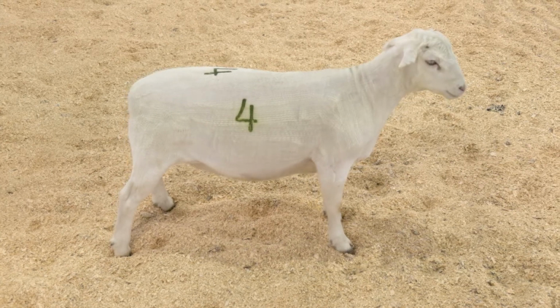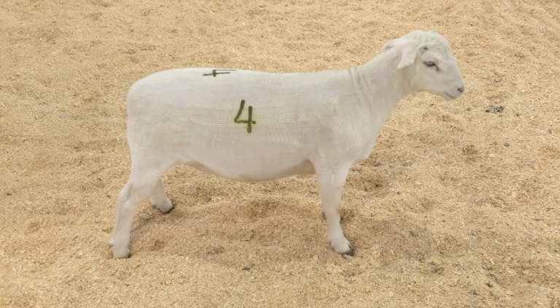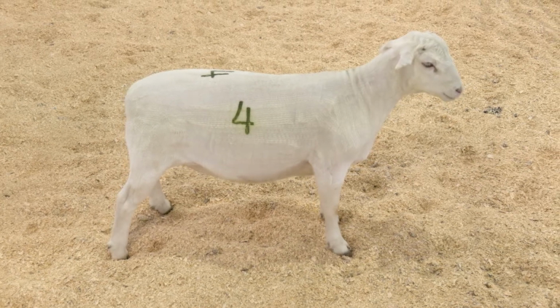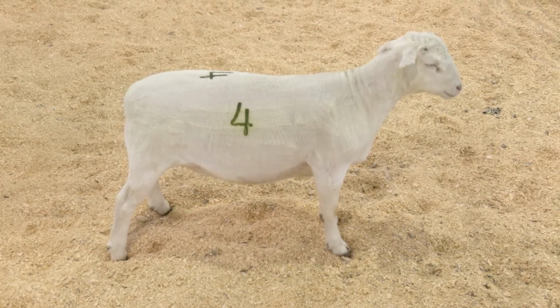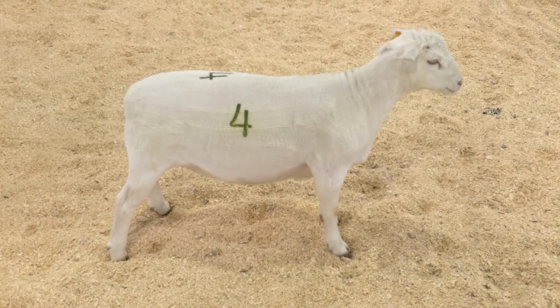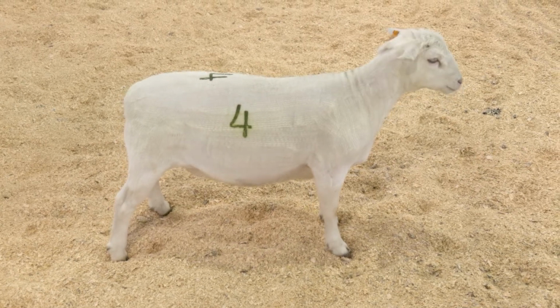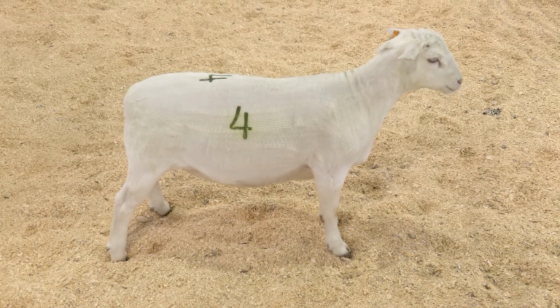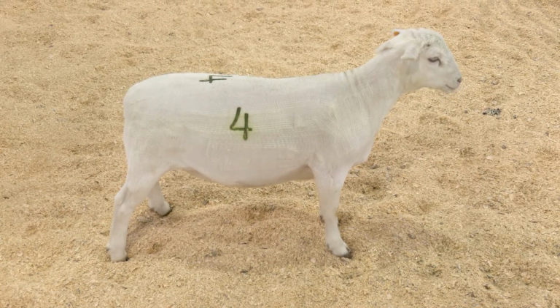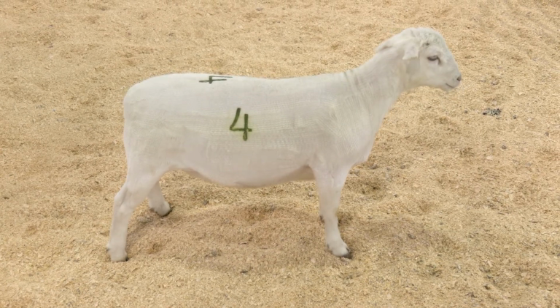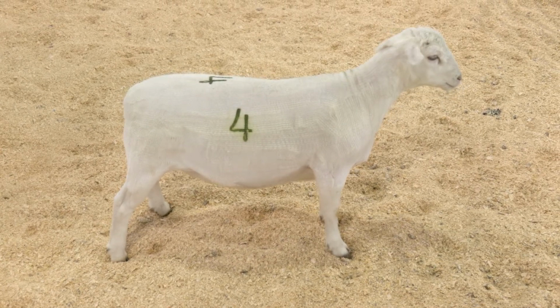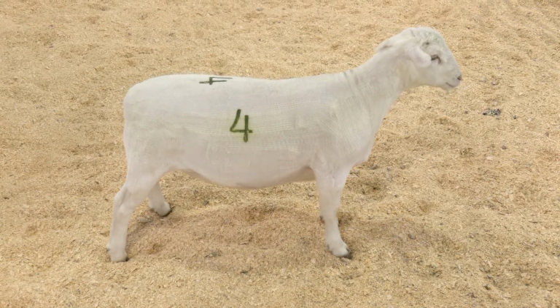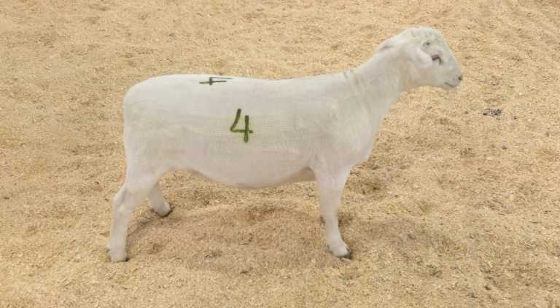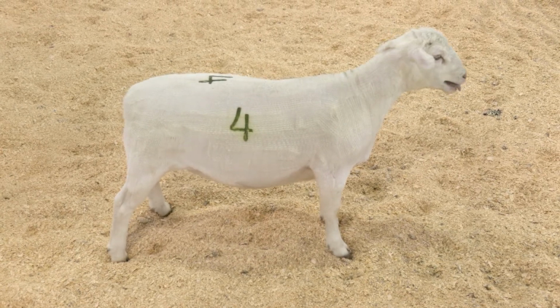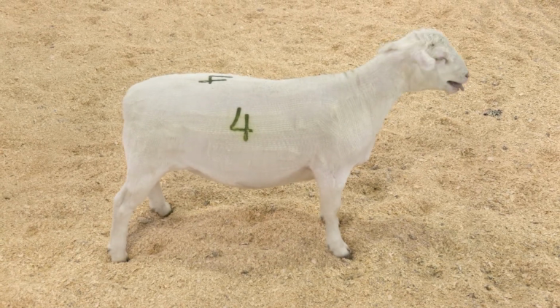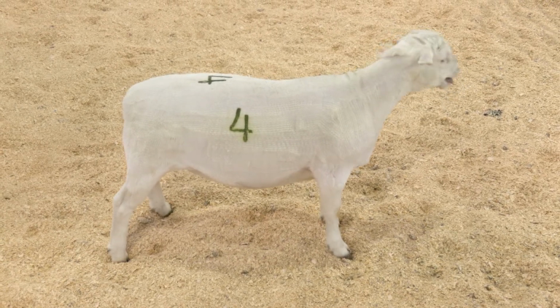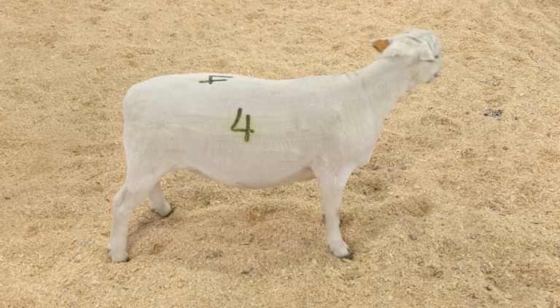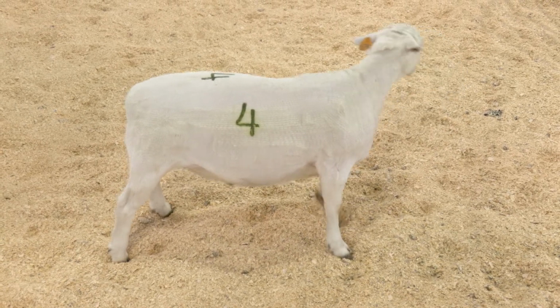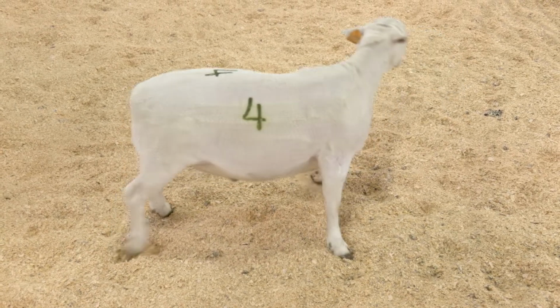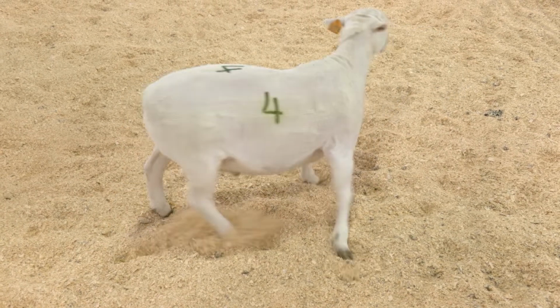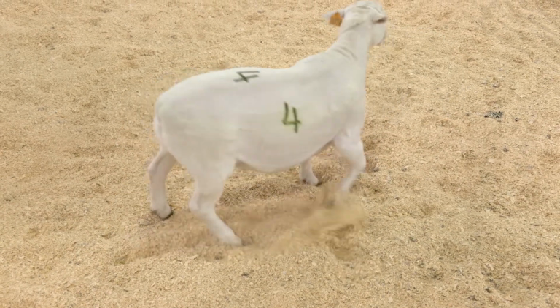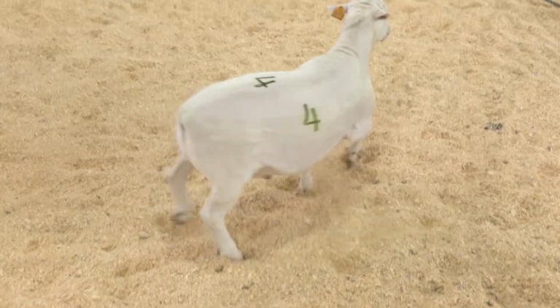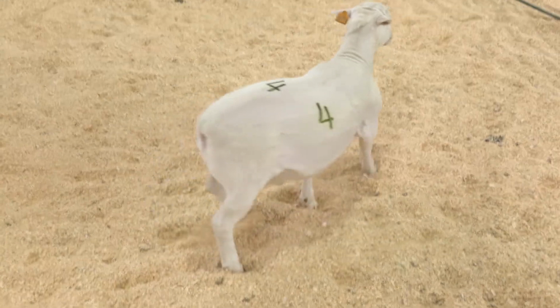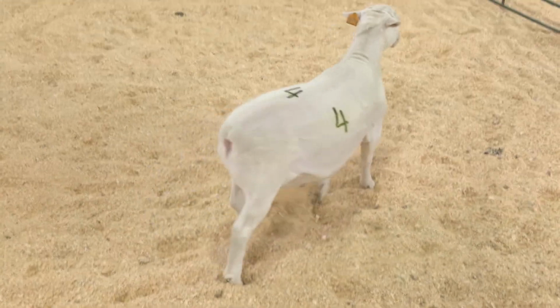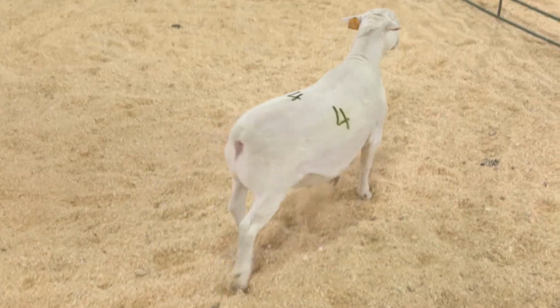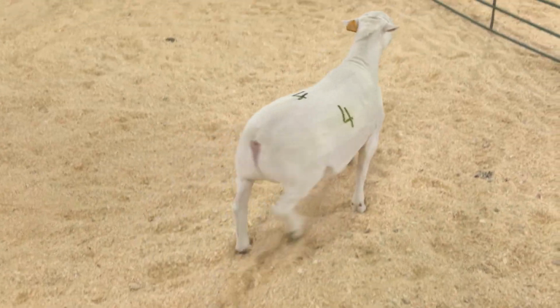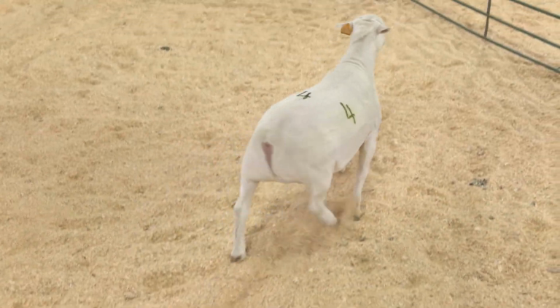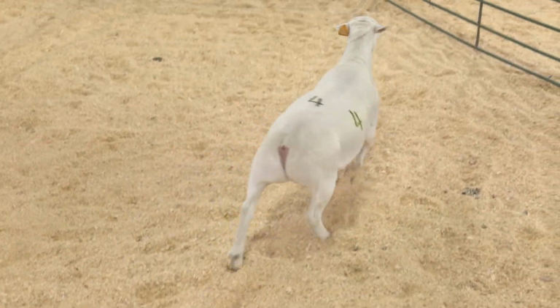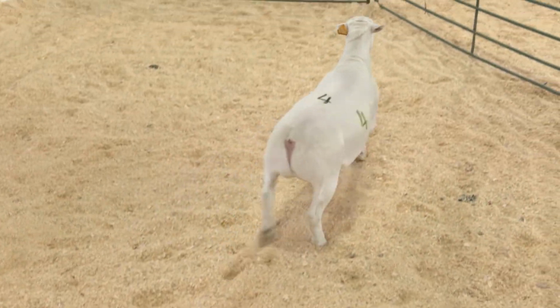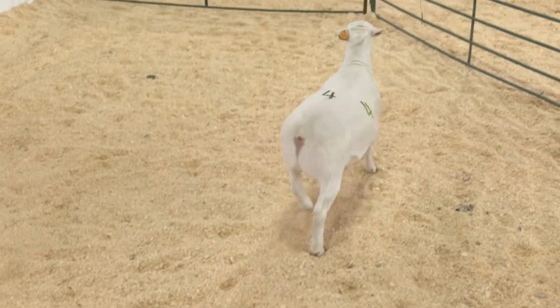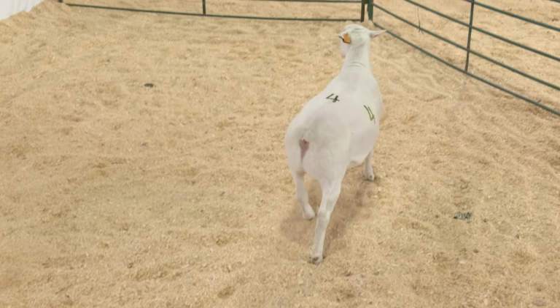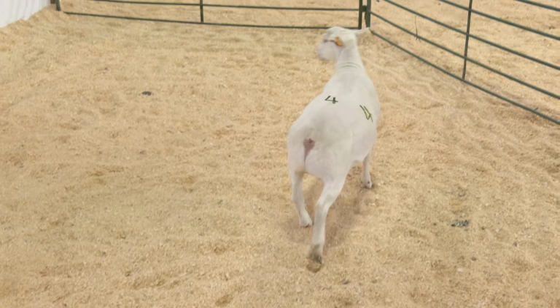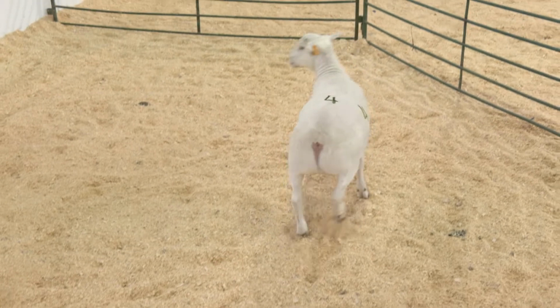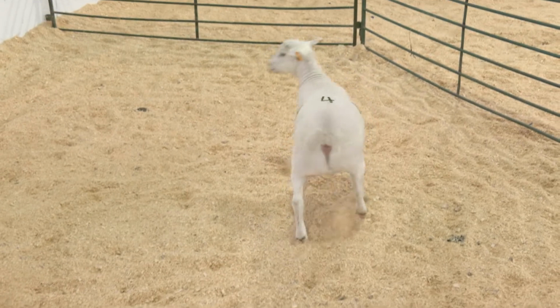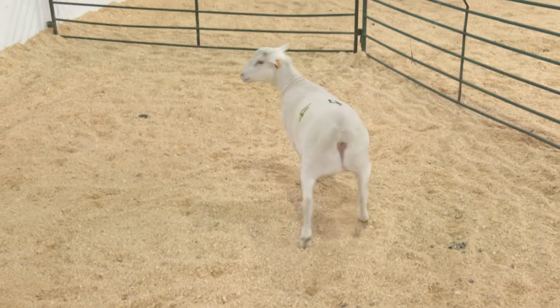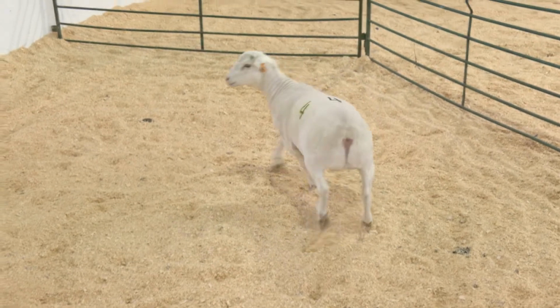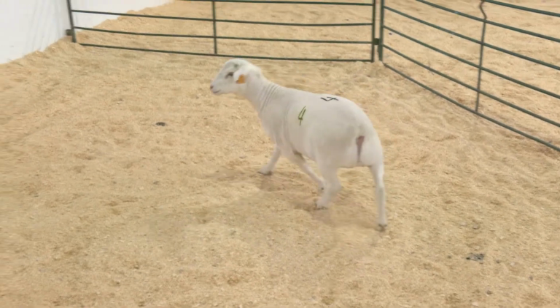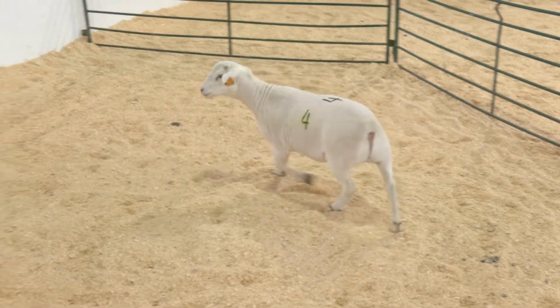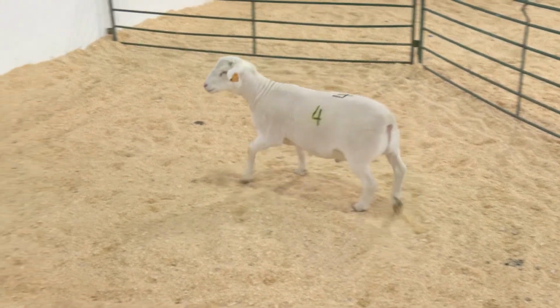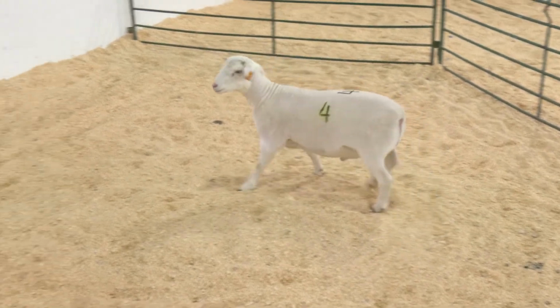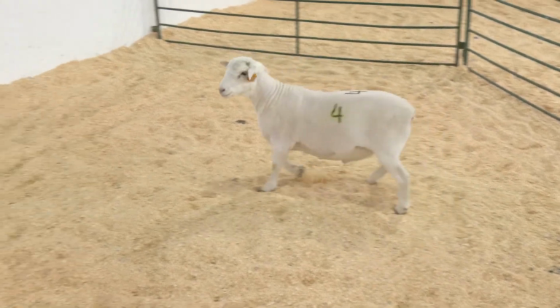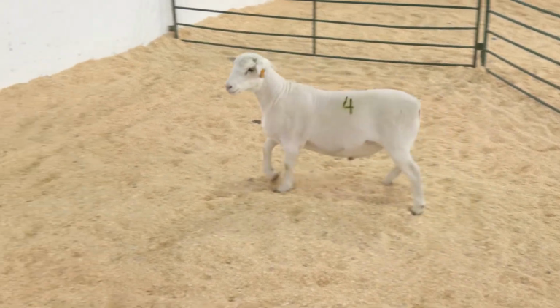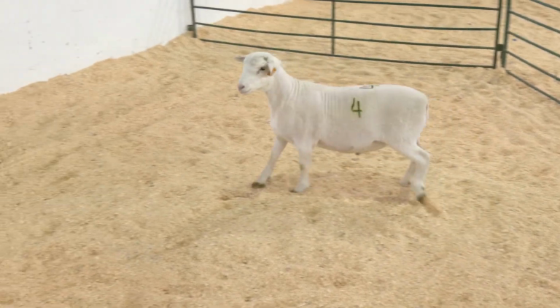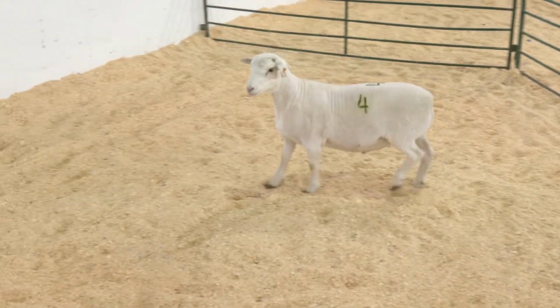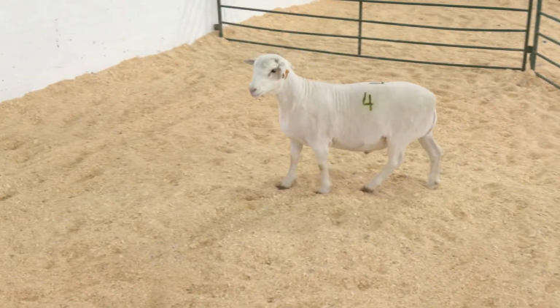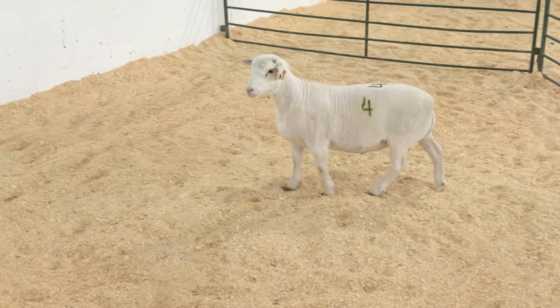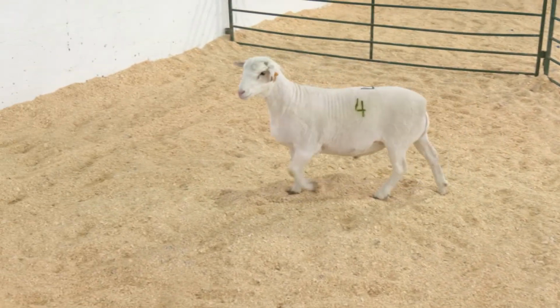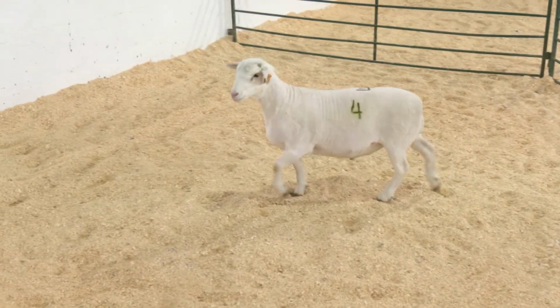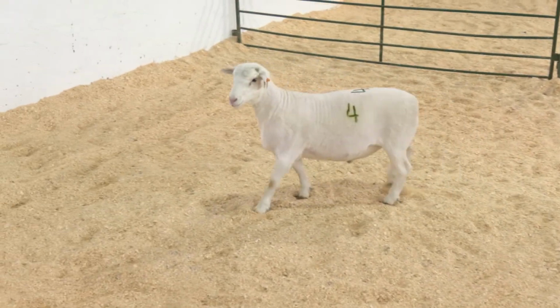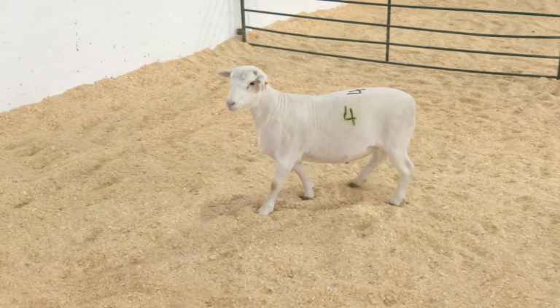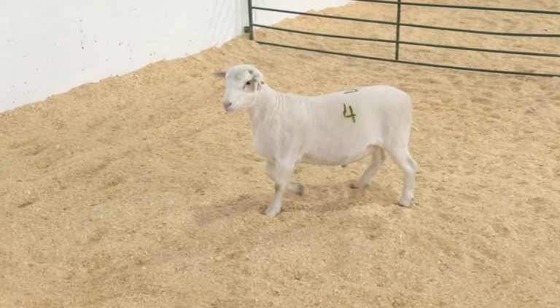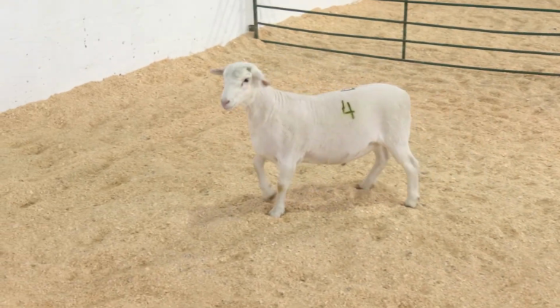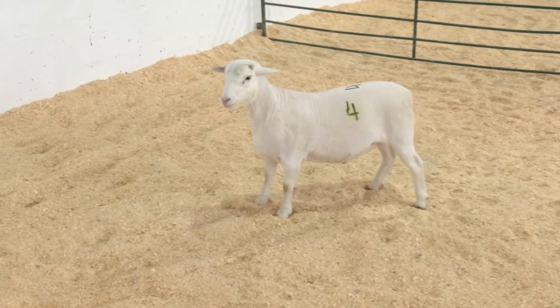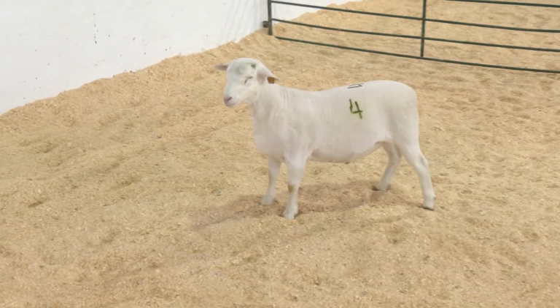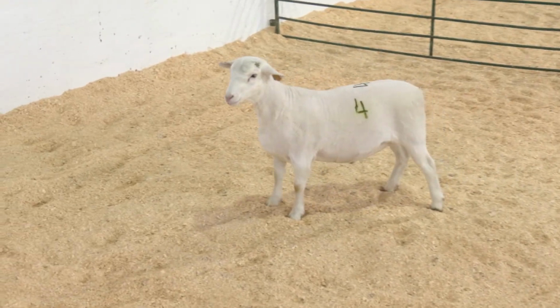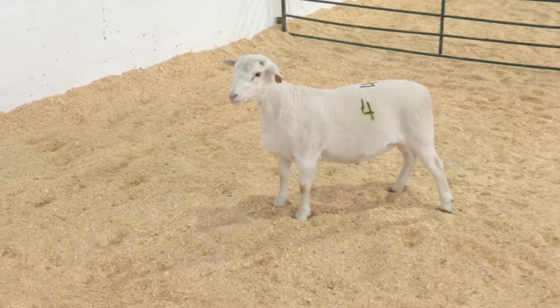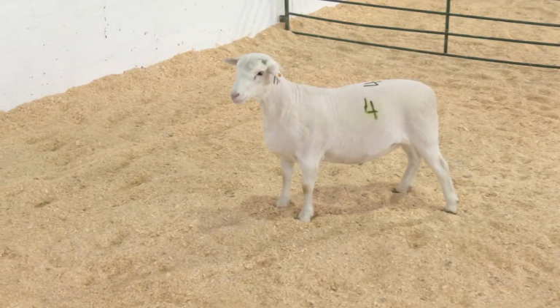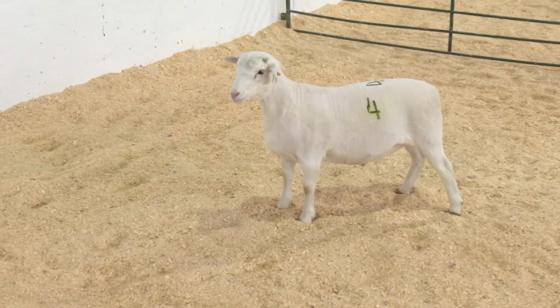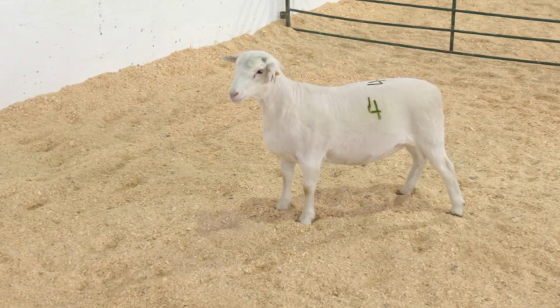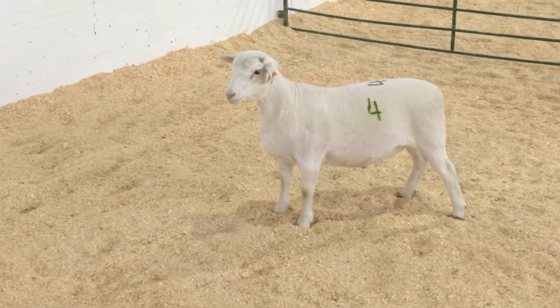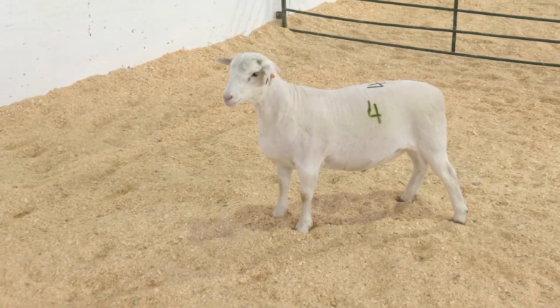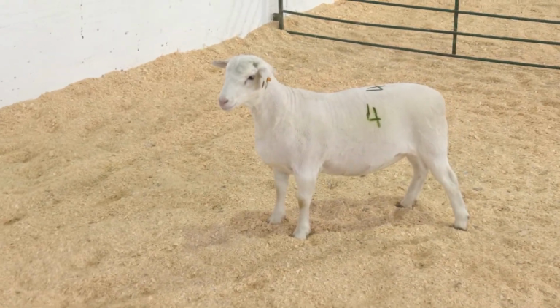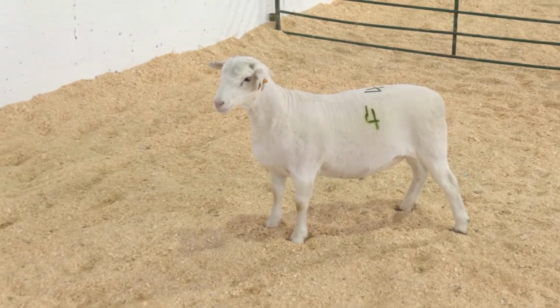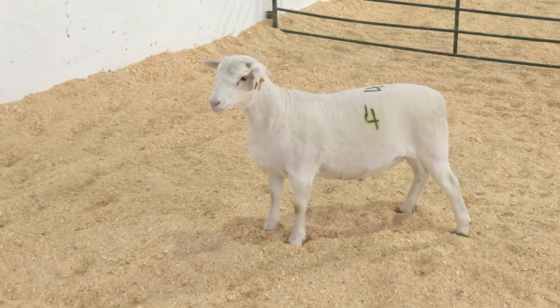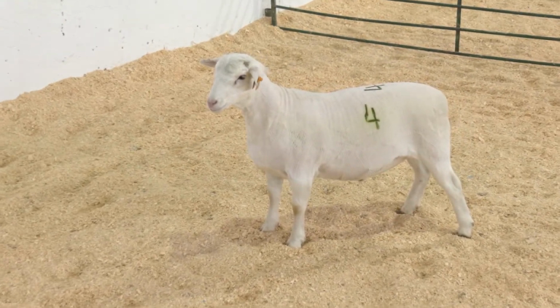Thus, we would anticipate the White Dorper wether to have a smaller carcass that may or may not meet your production goals. Hair sheep influenced lambs have been gaining popularity for non-traditional or ethnic marketing channels.